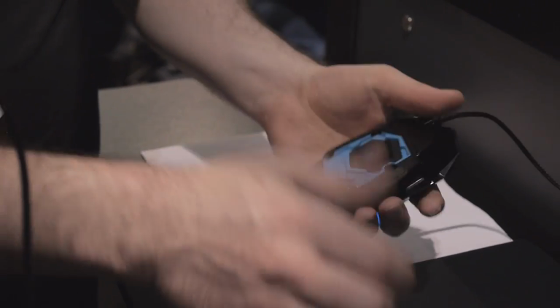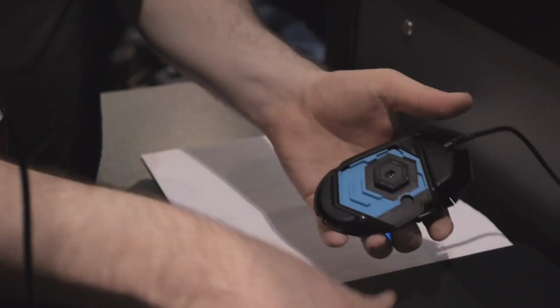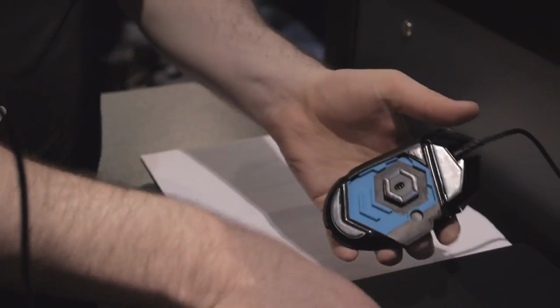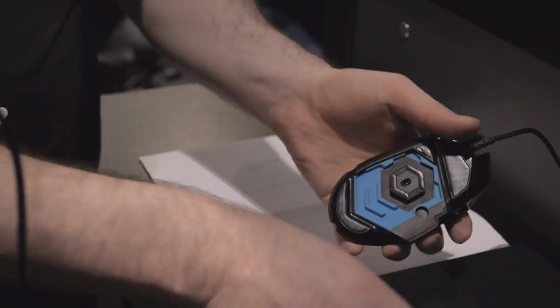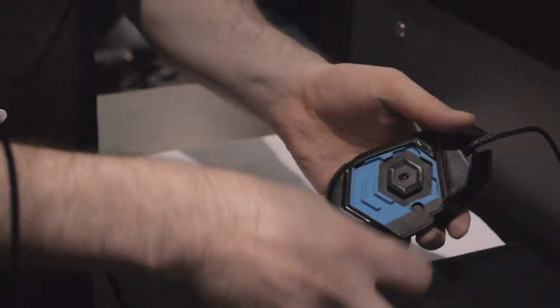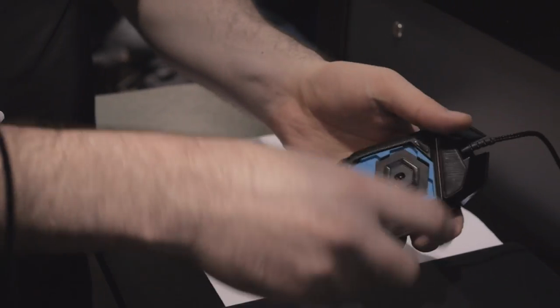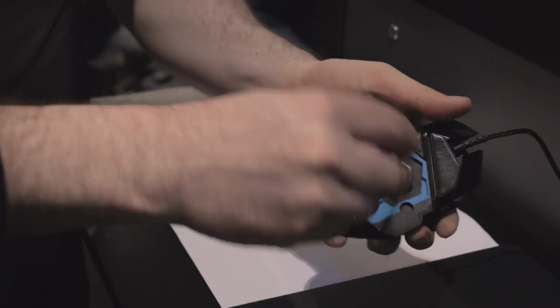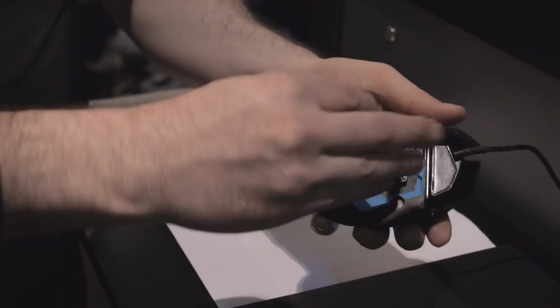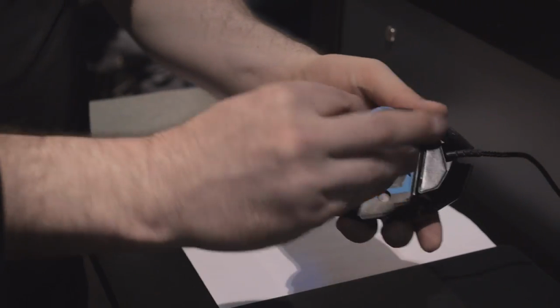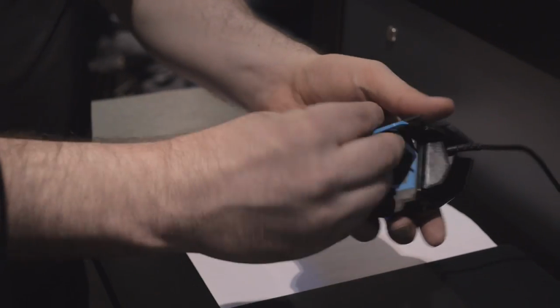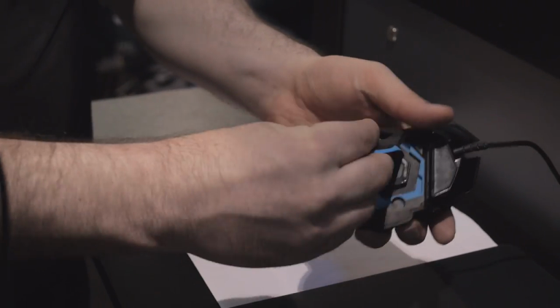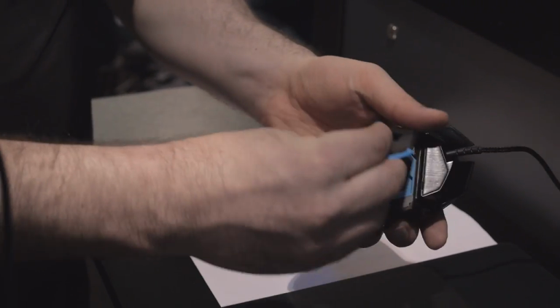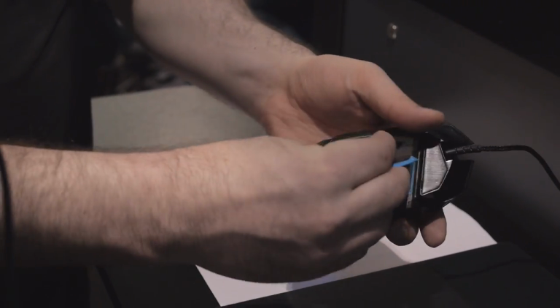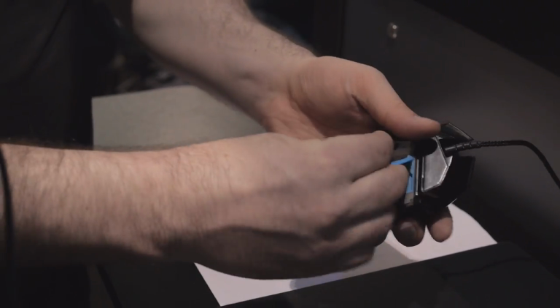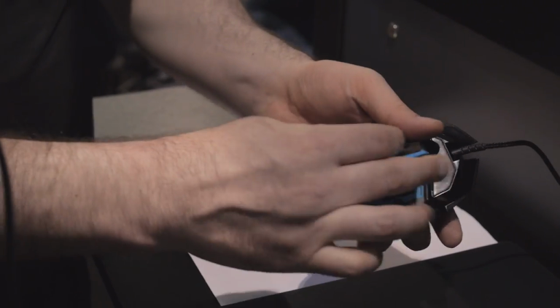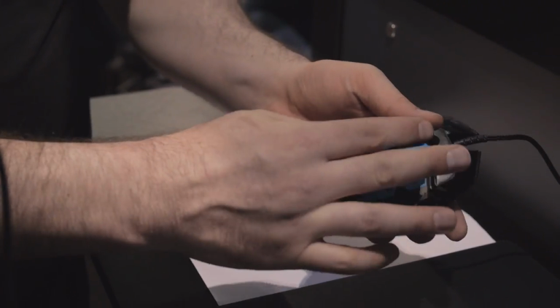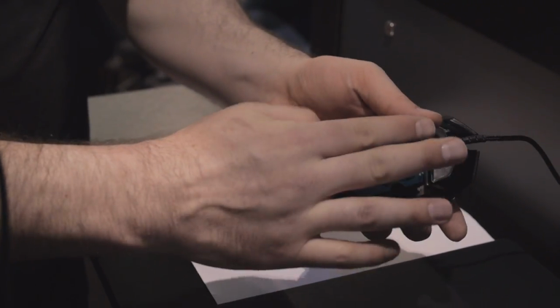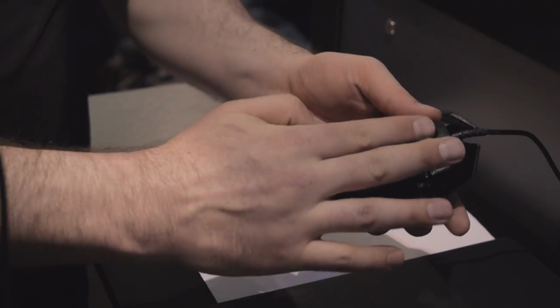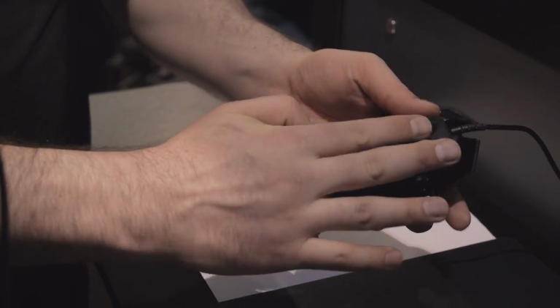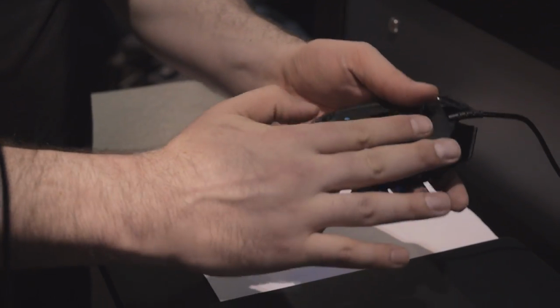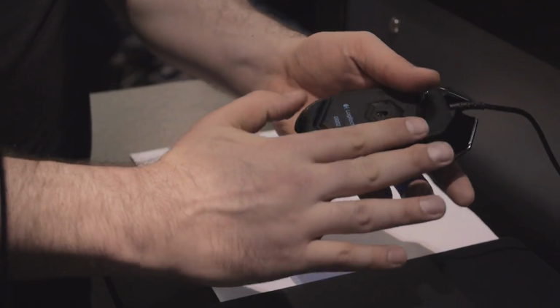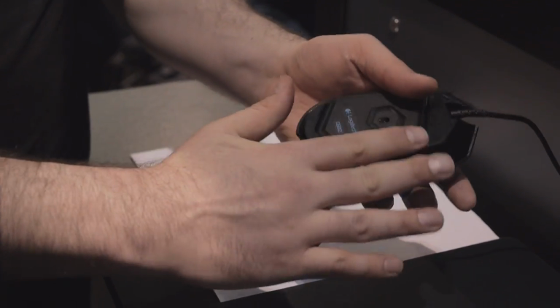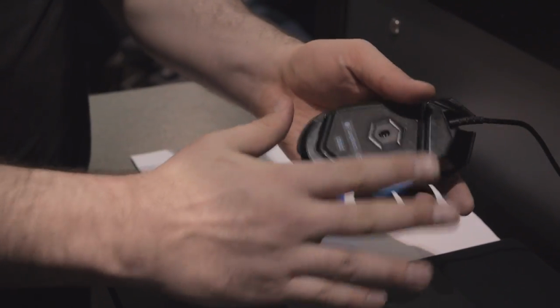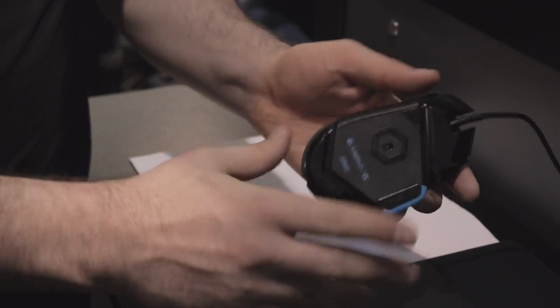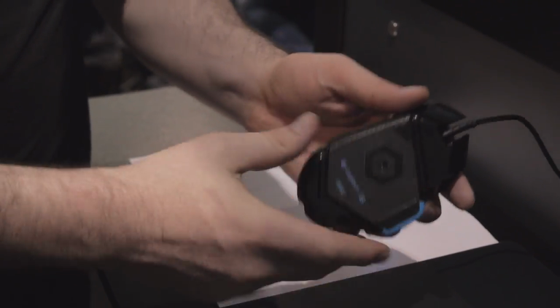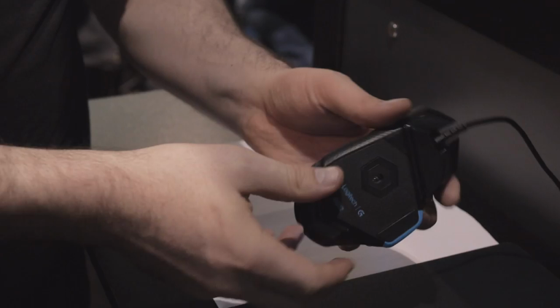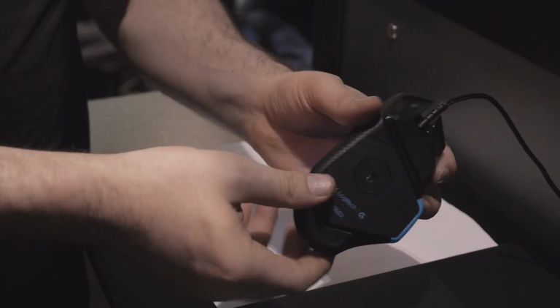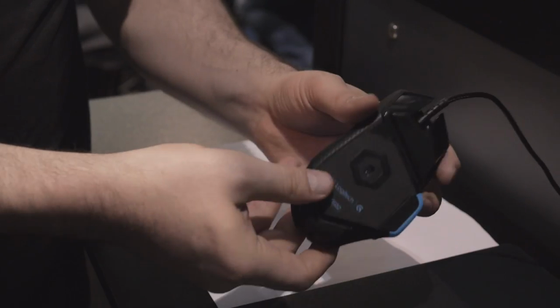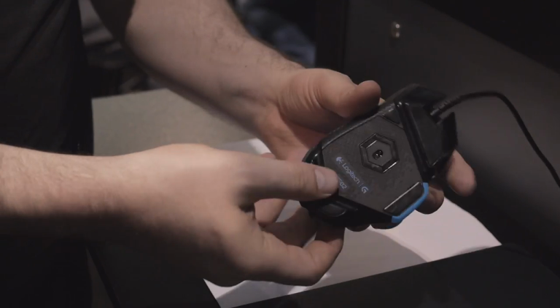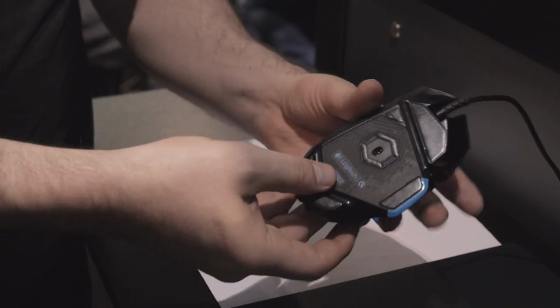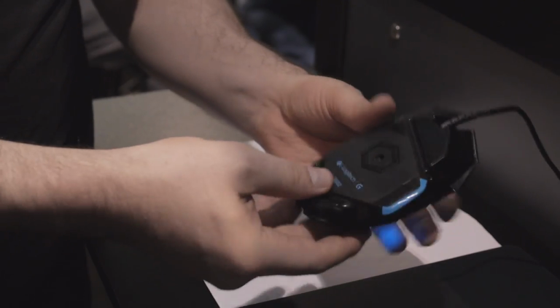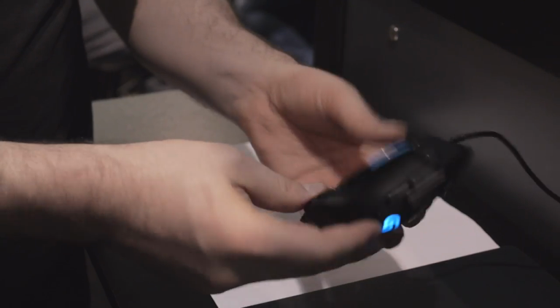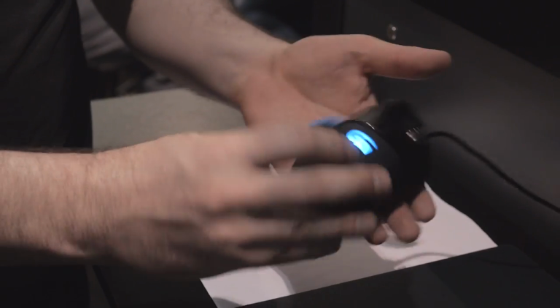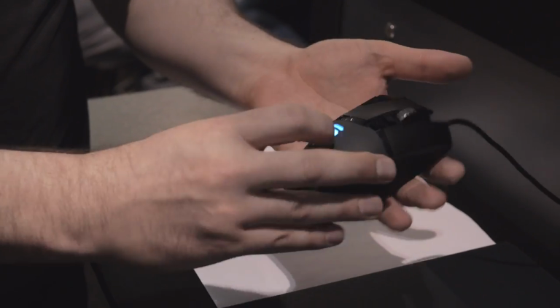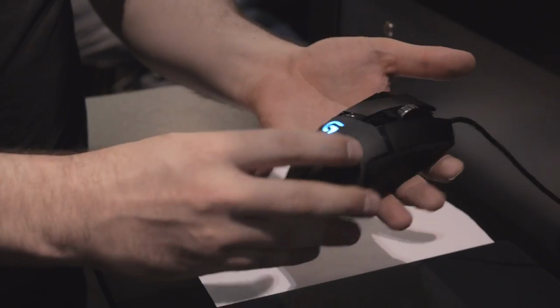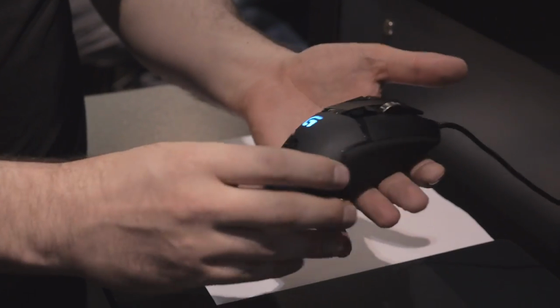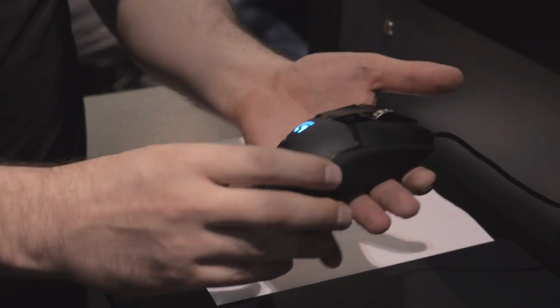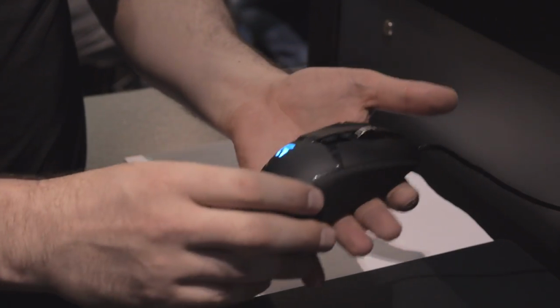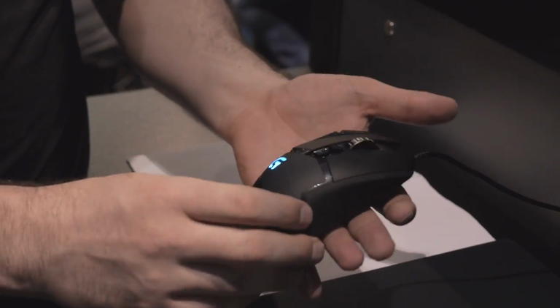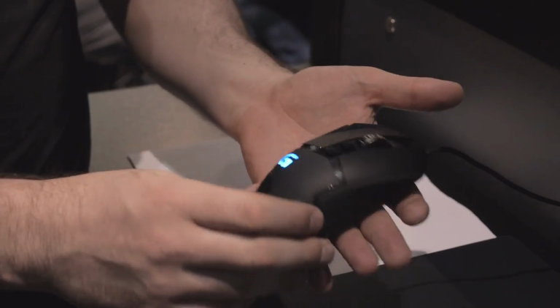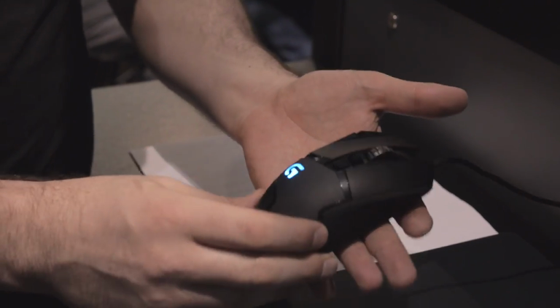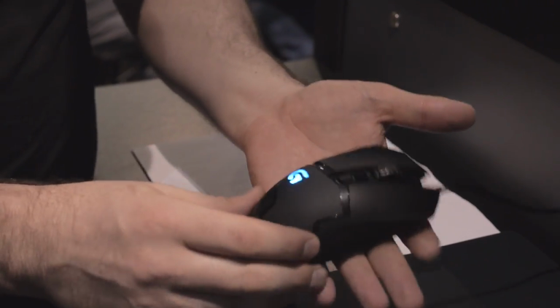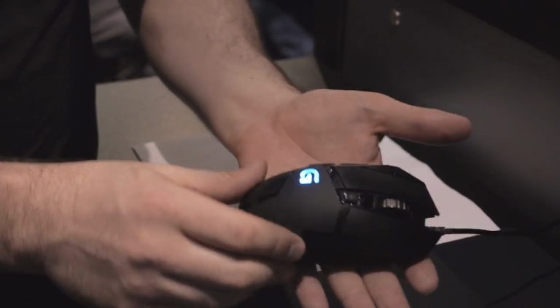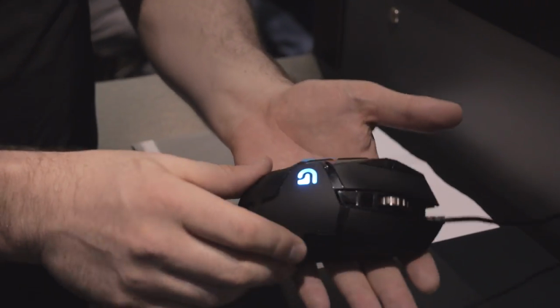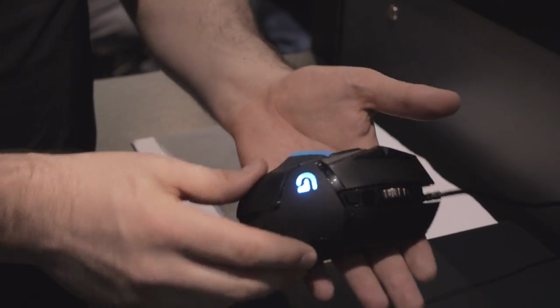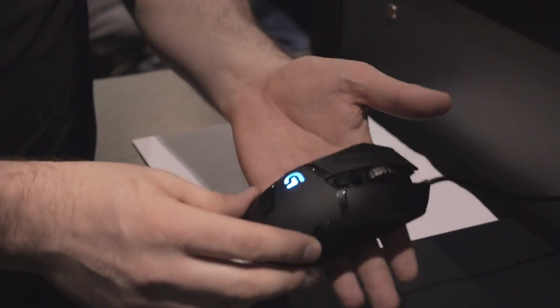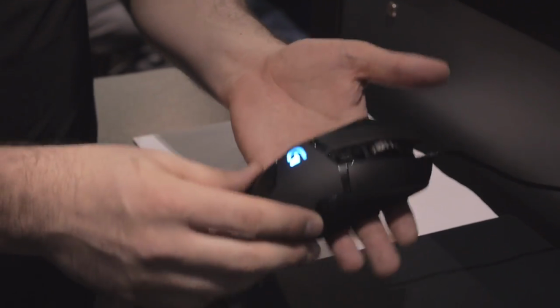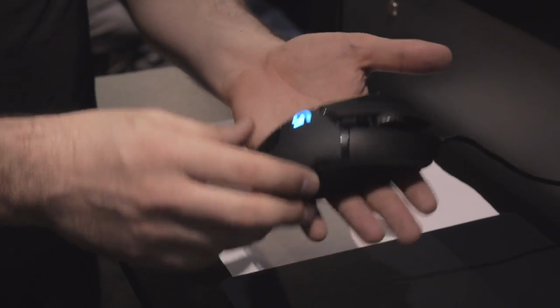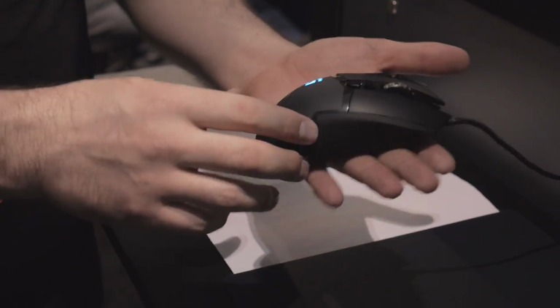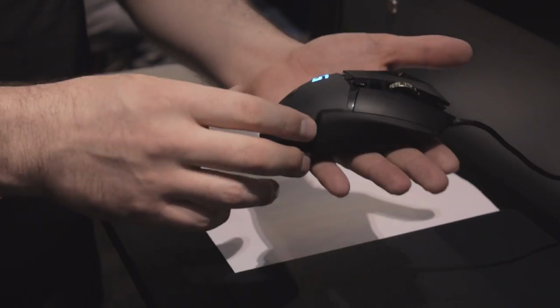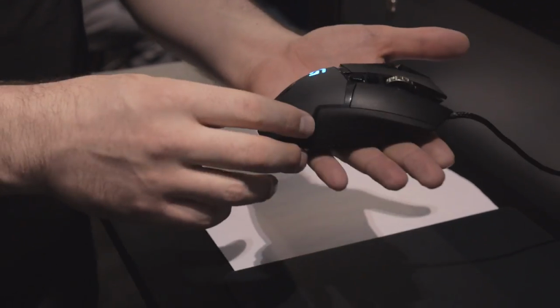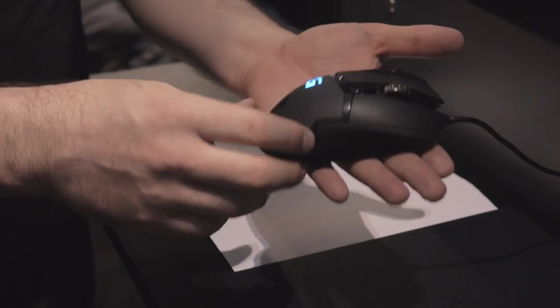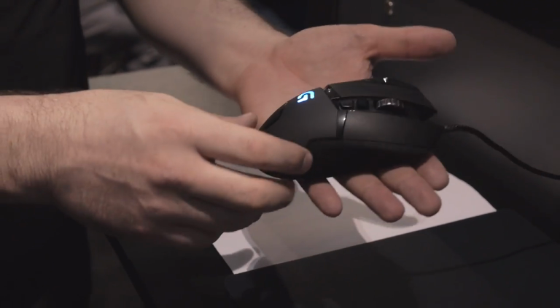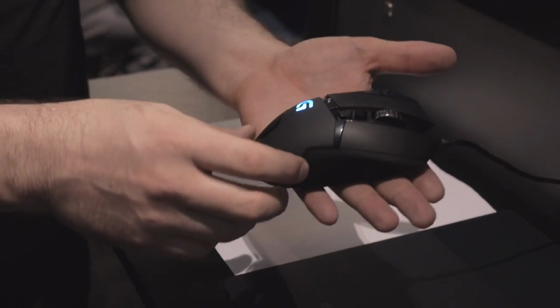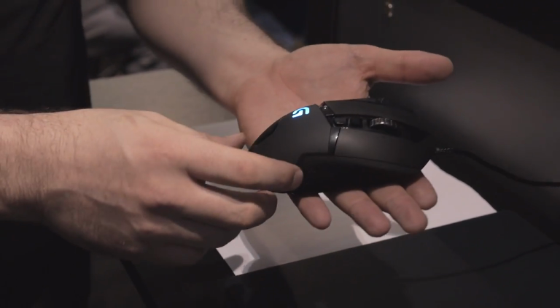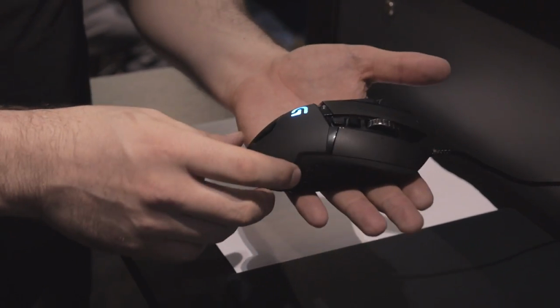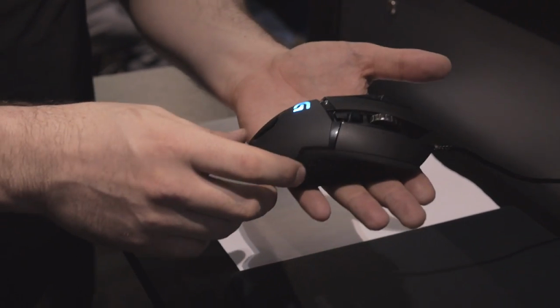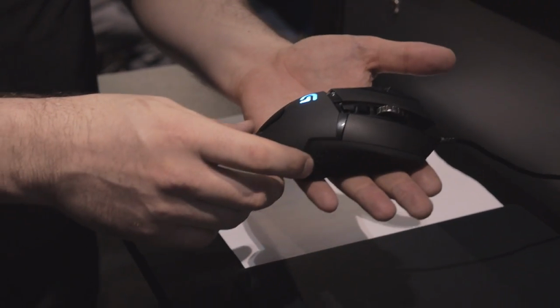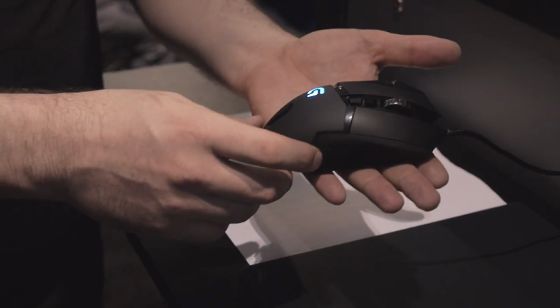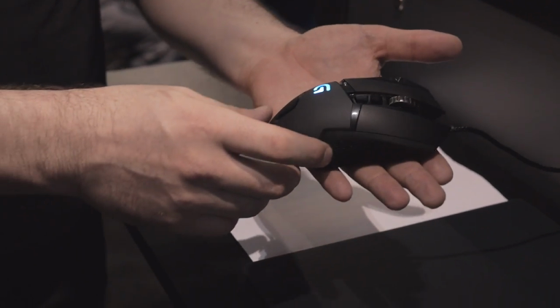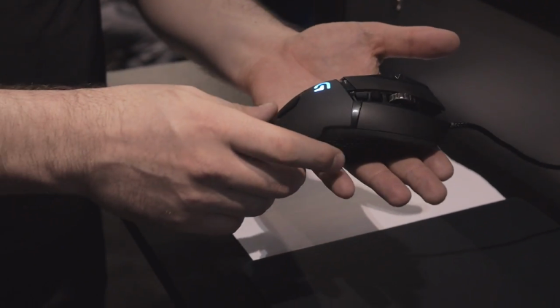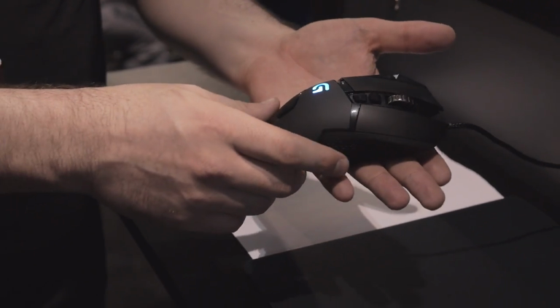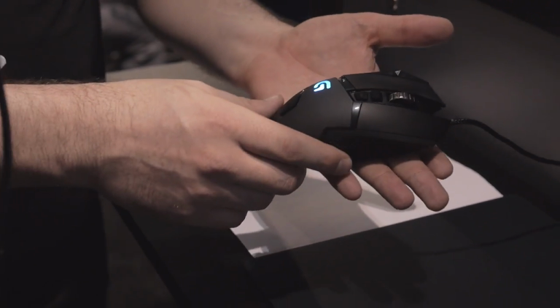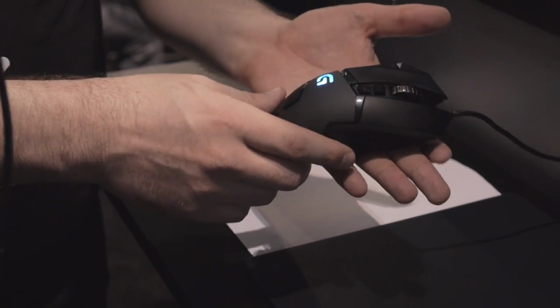The weight door is held on with an awesome magnet. All magnets are awesome but this one's more awesome — it's a specially designed awesomeness magnet.